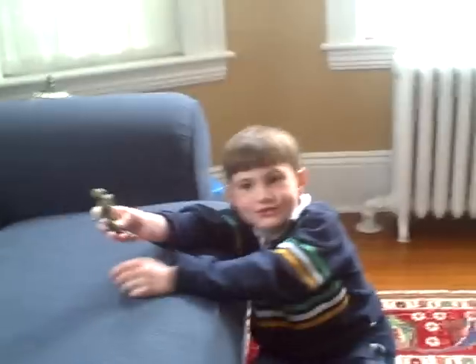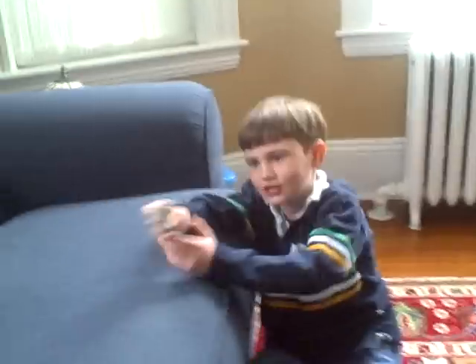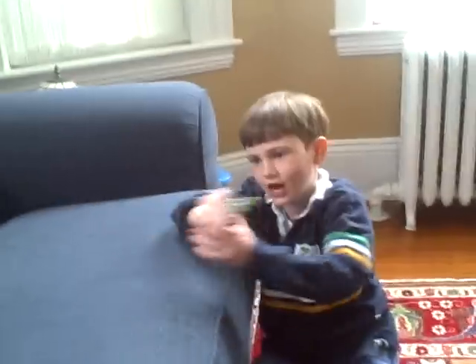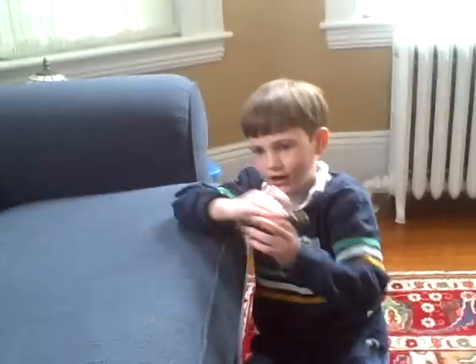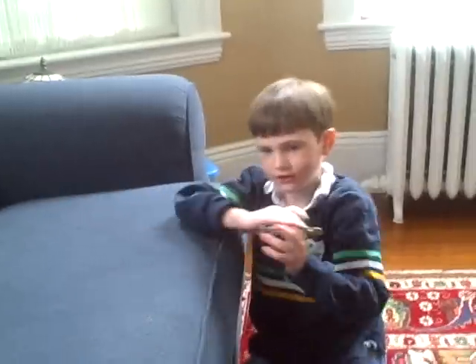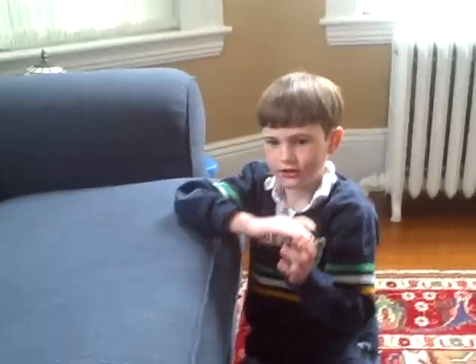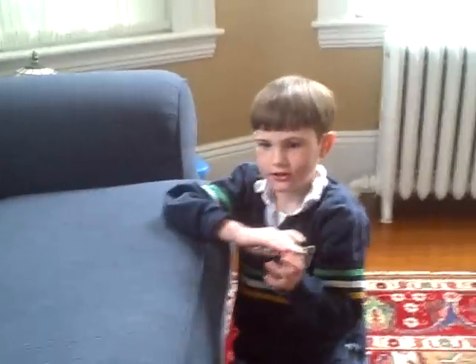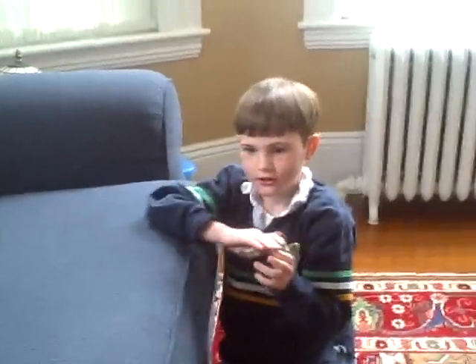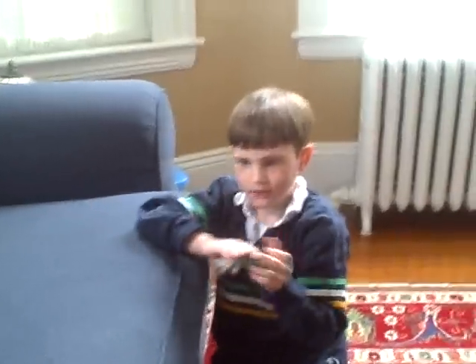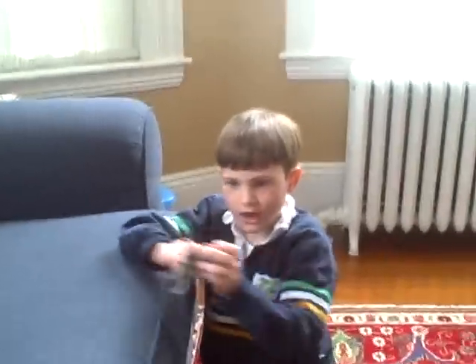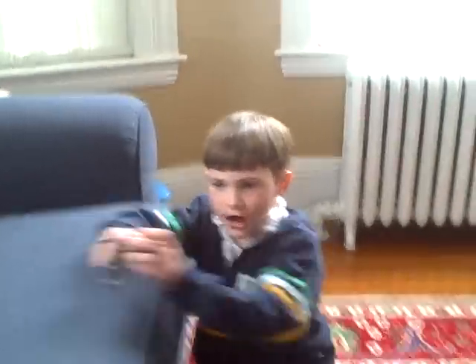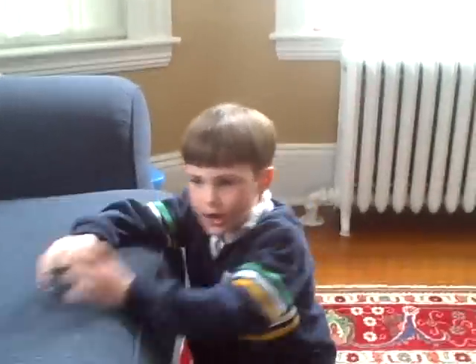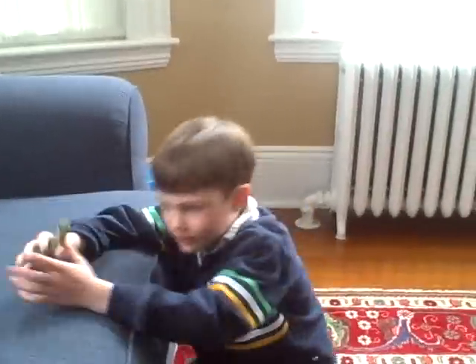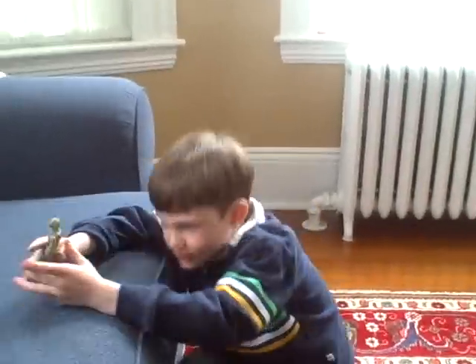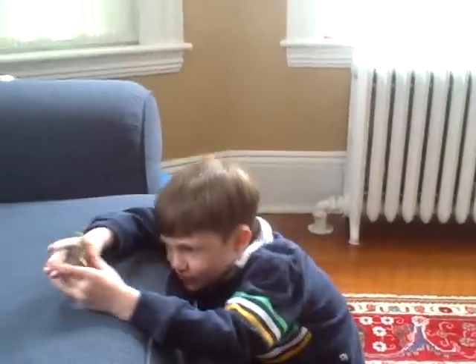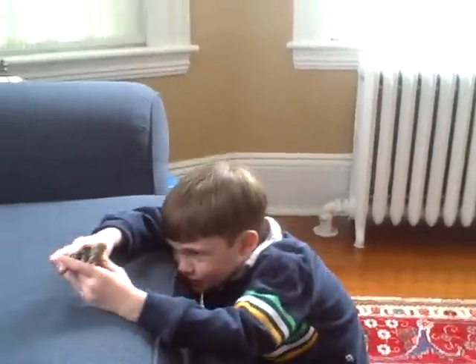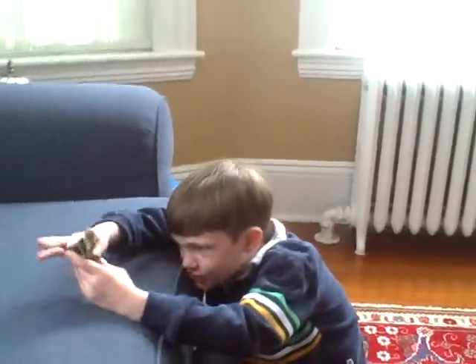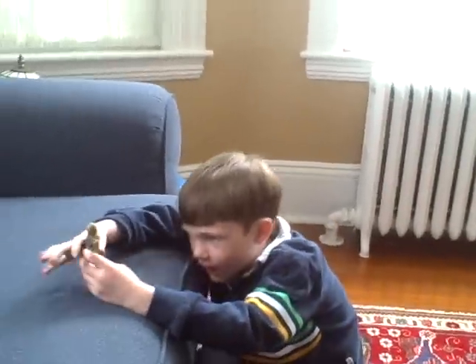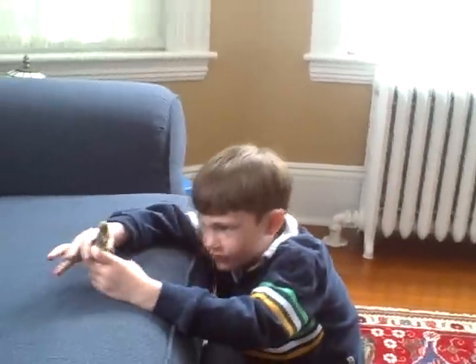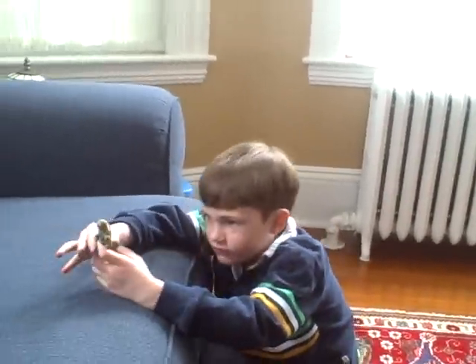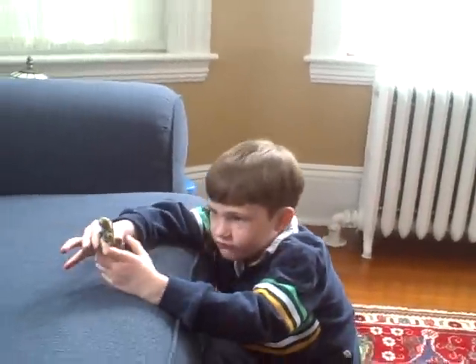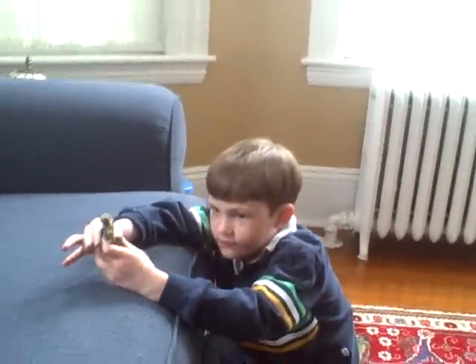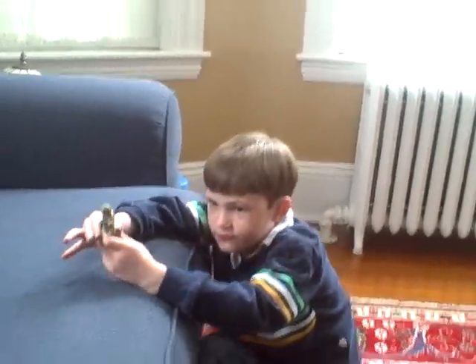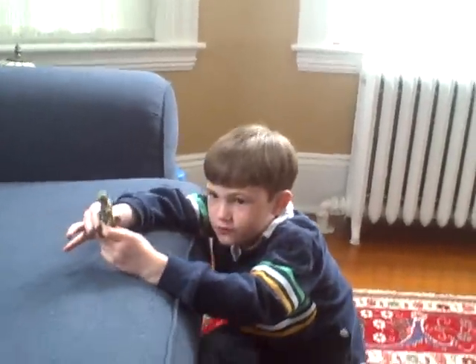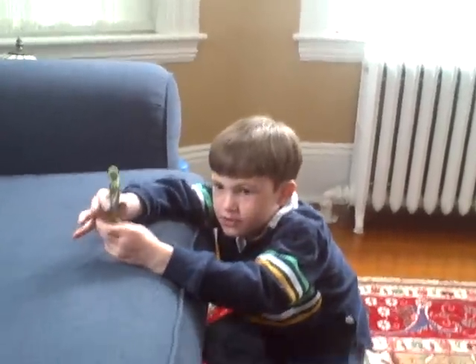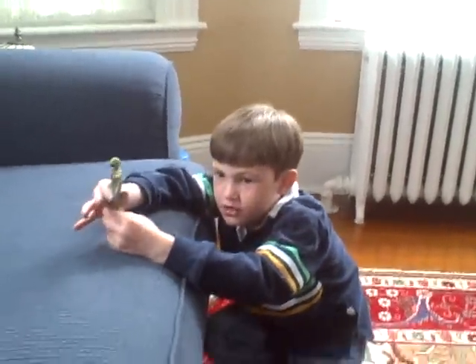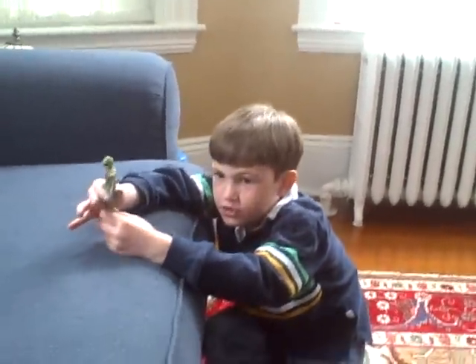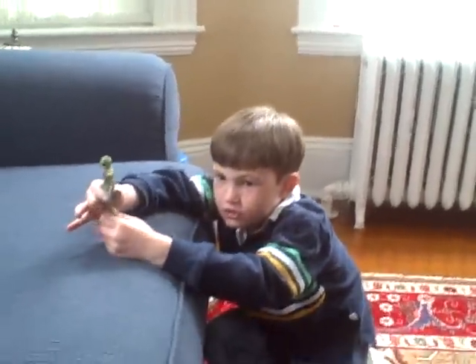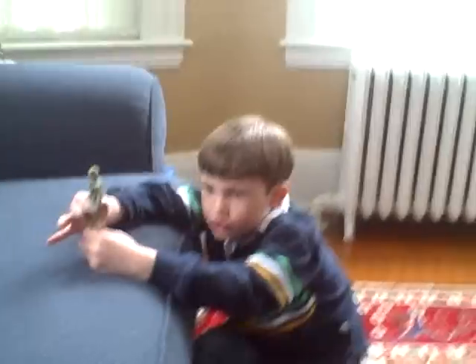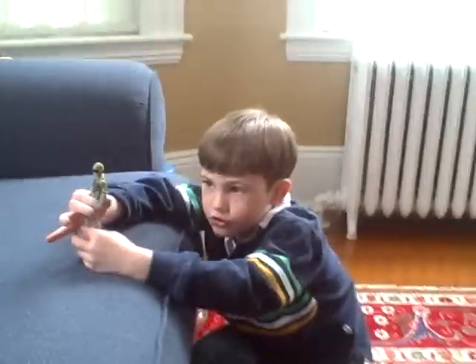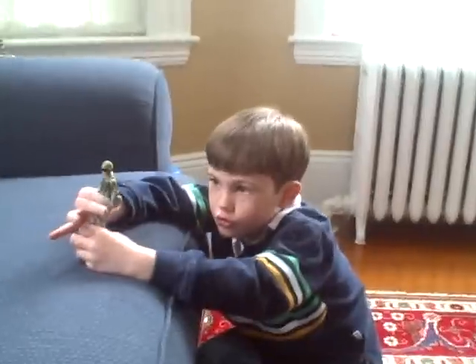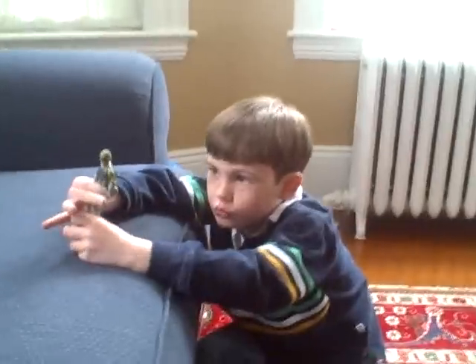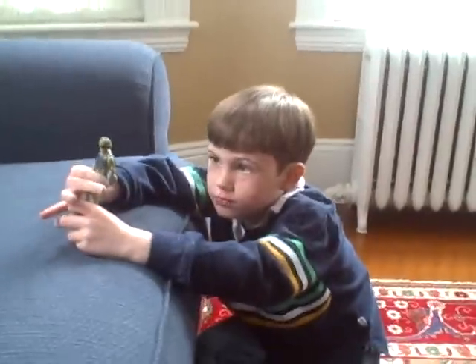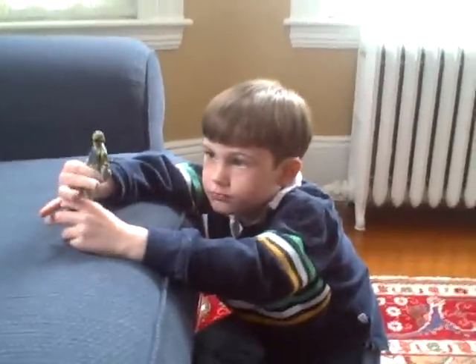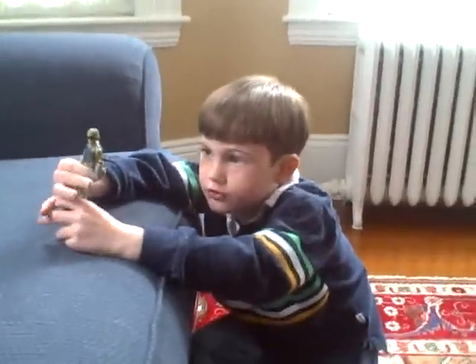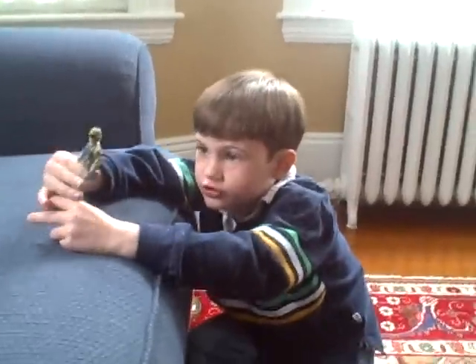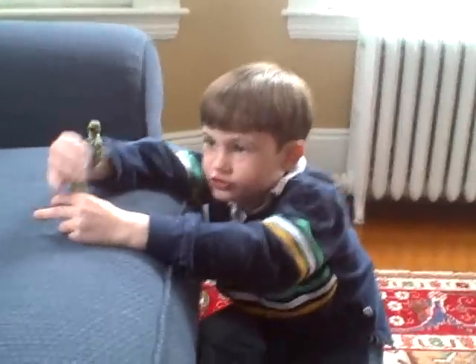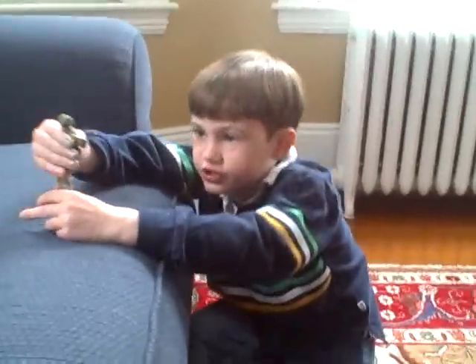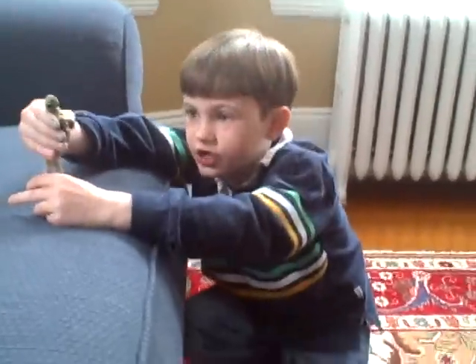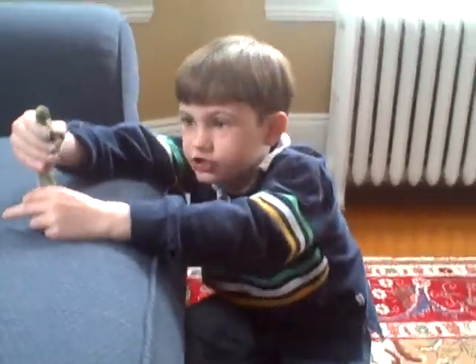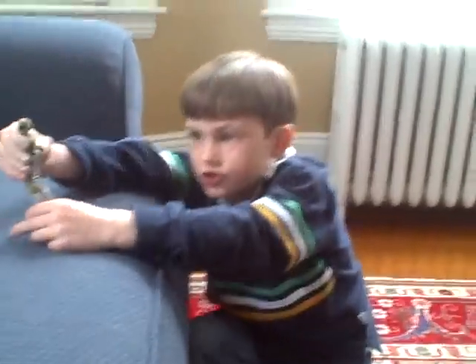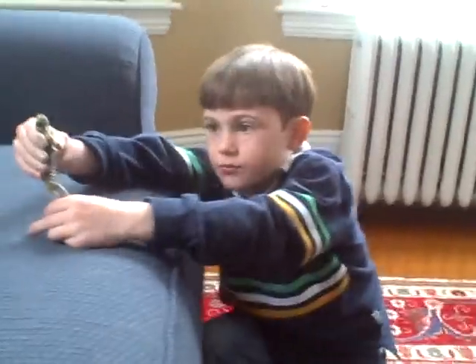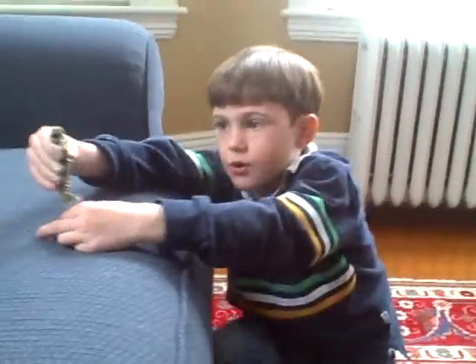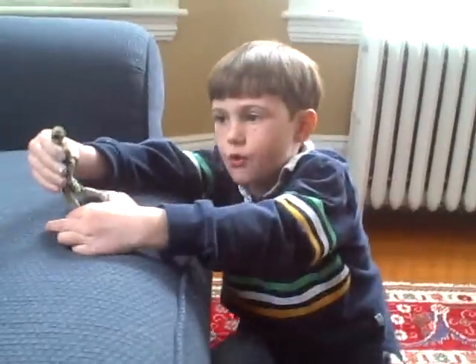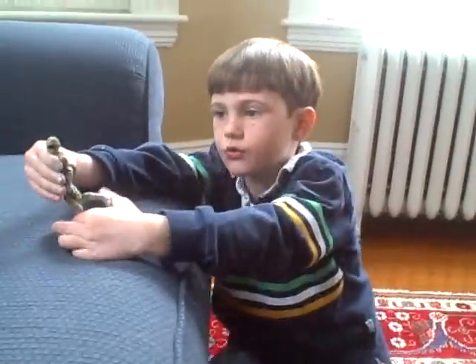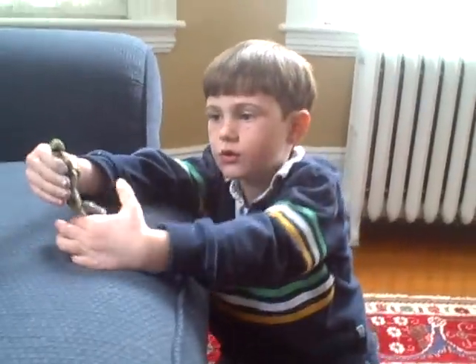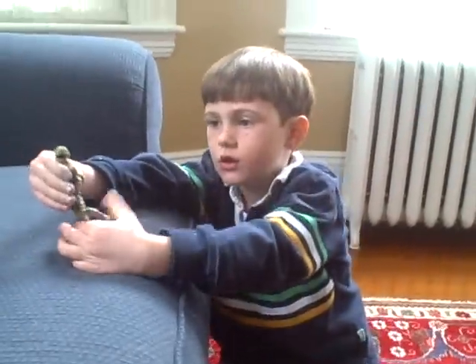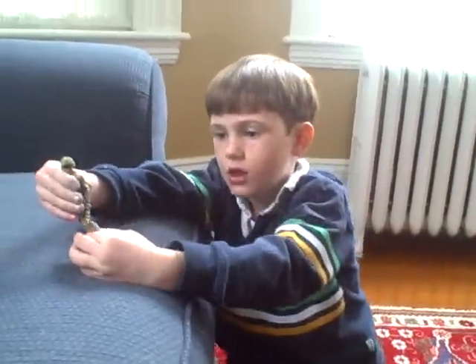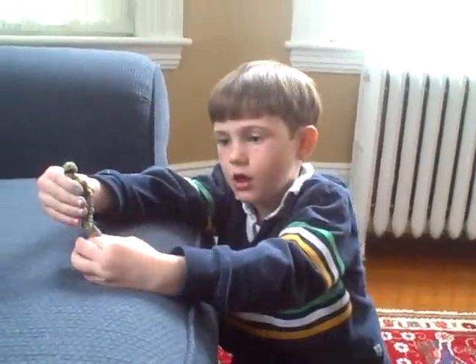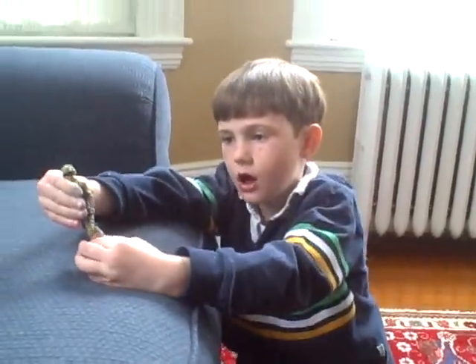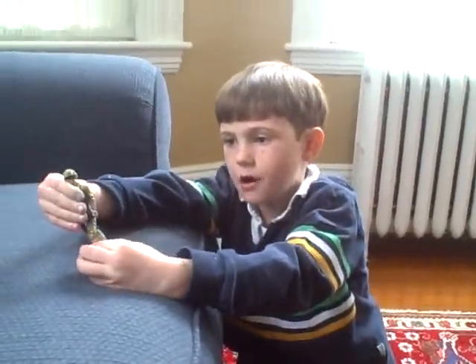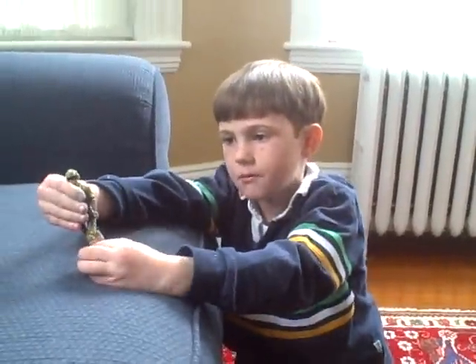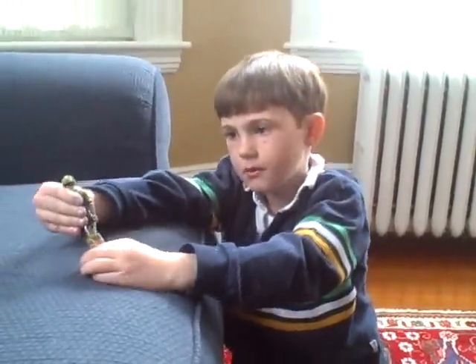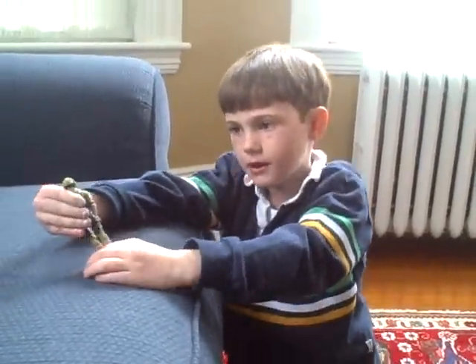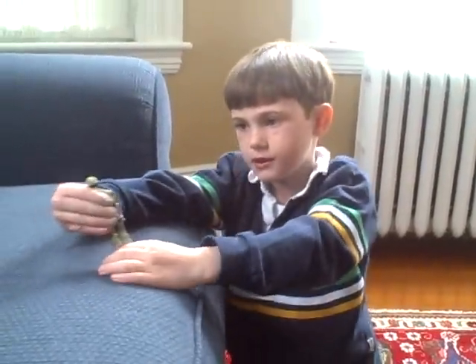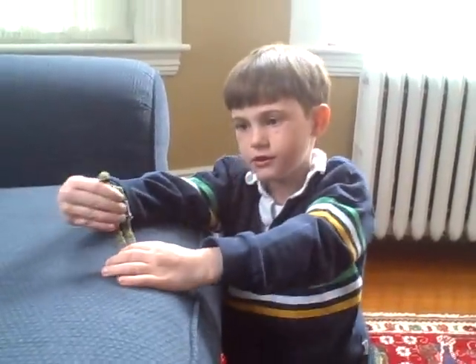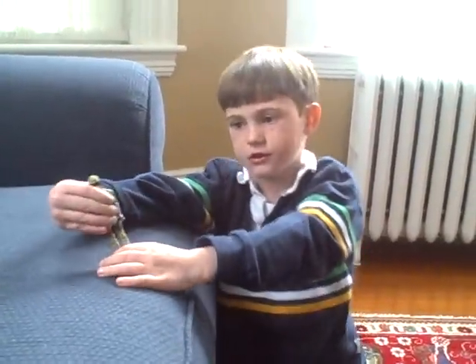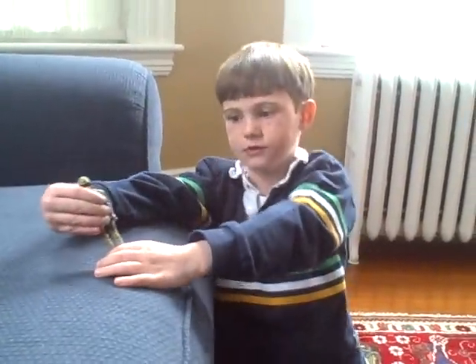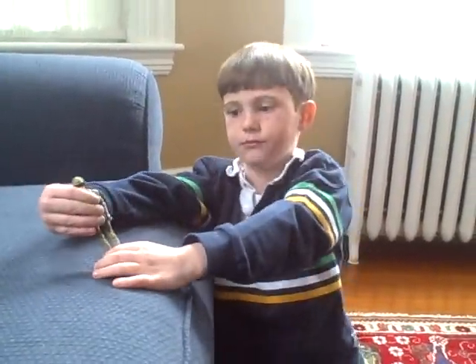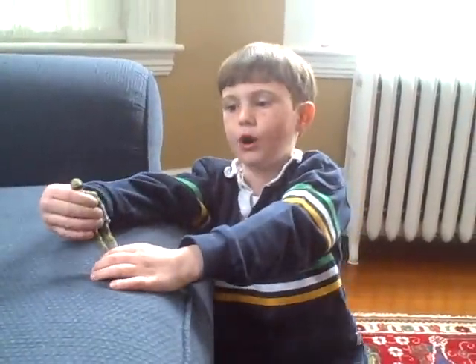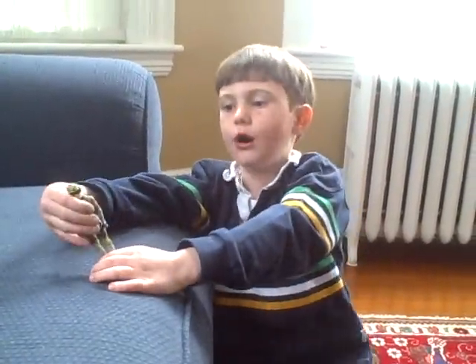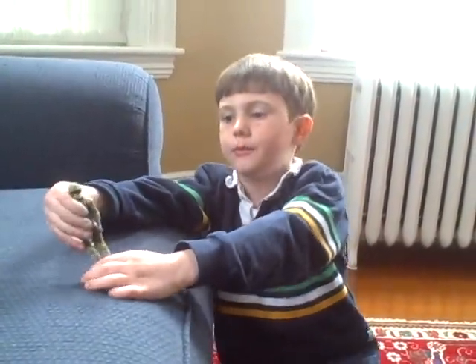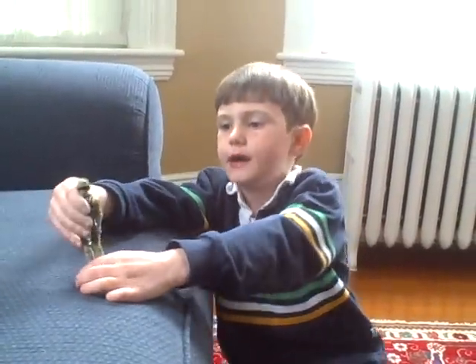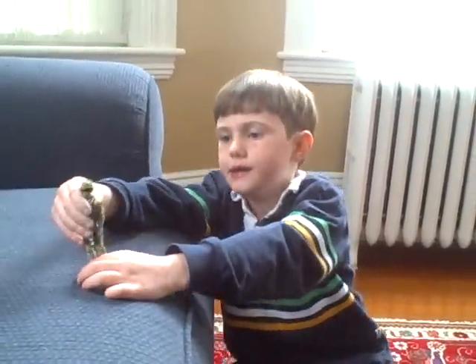Hi, this is Jack, revealing the G.I. Joe boat in Bomb Head.